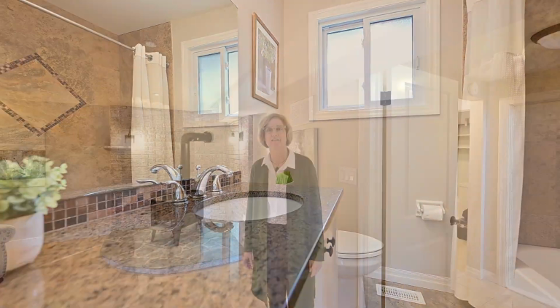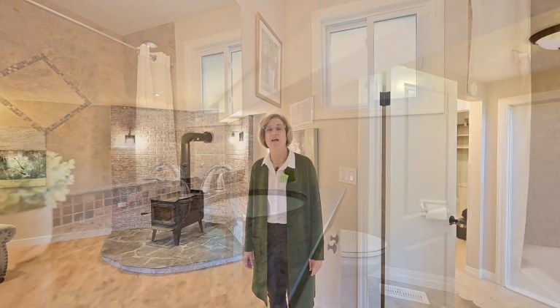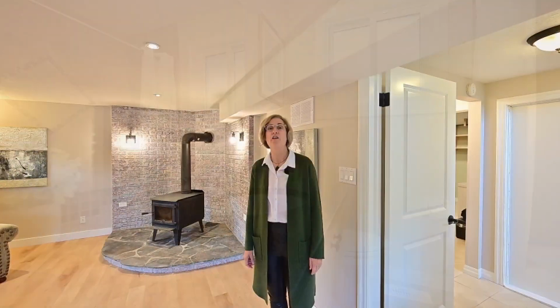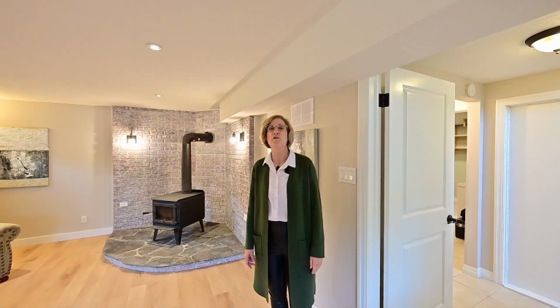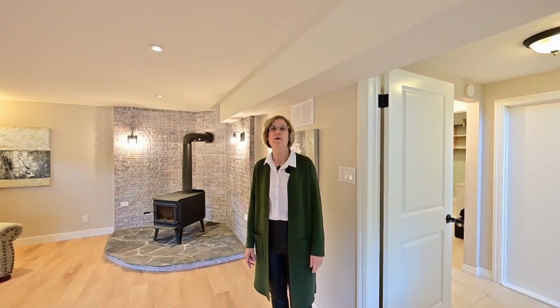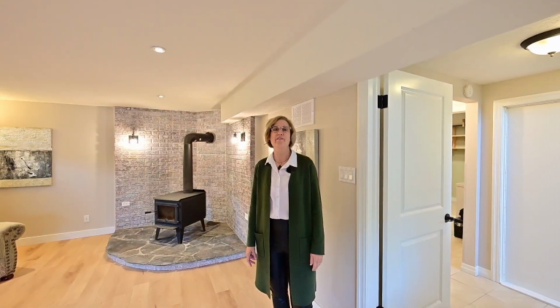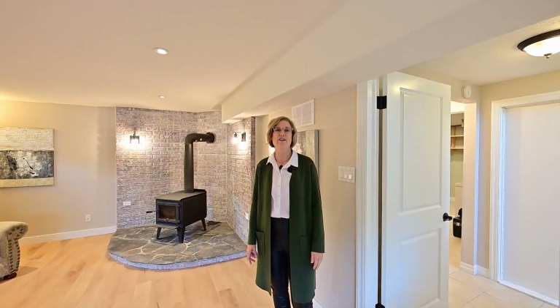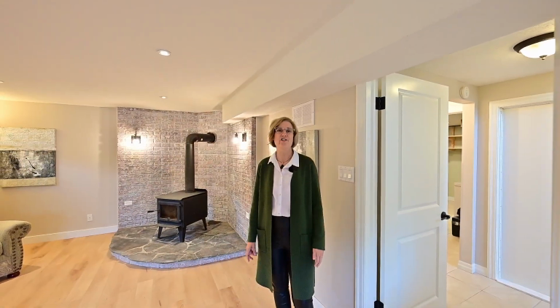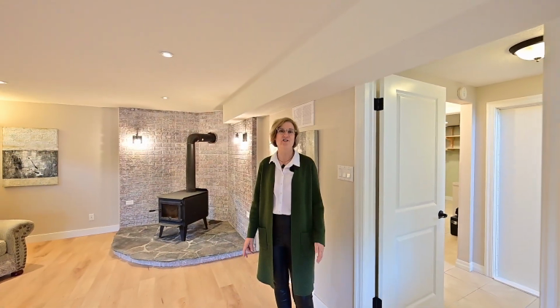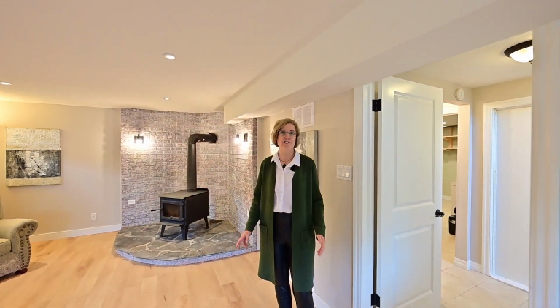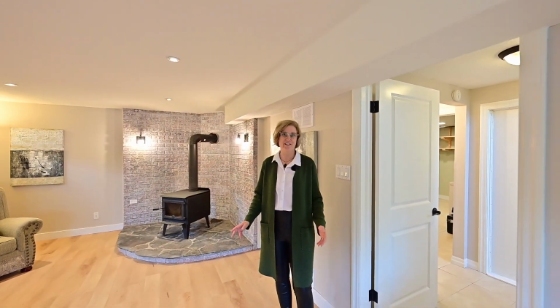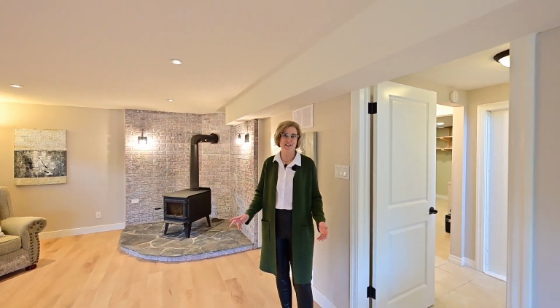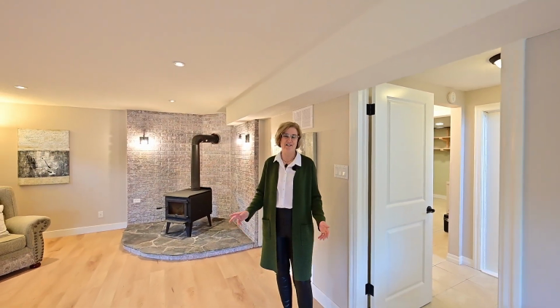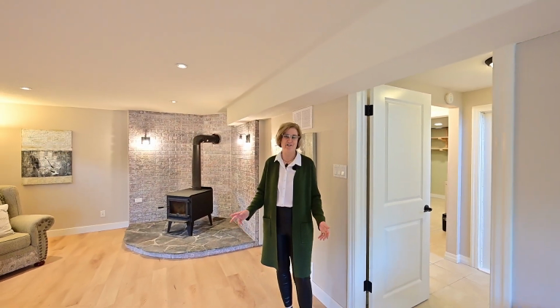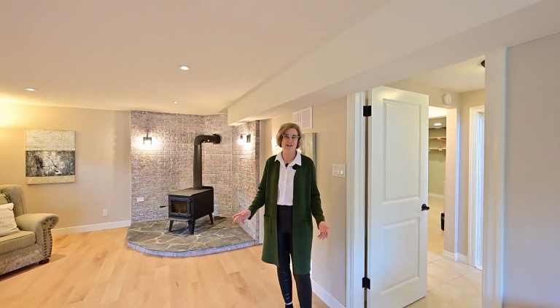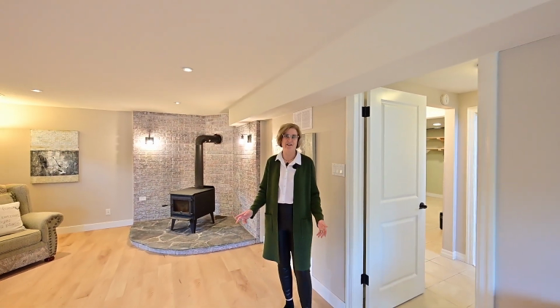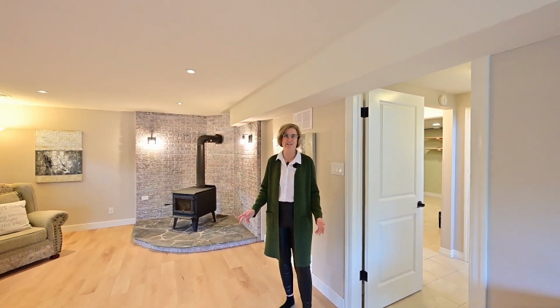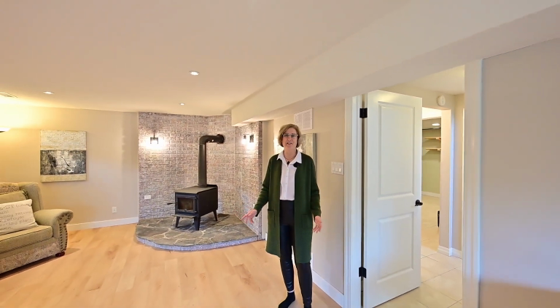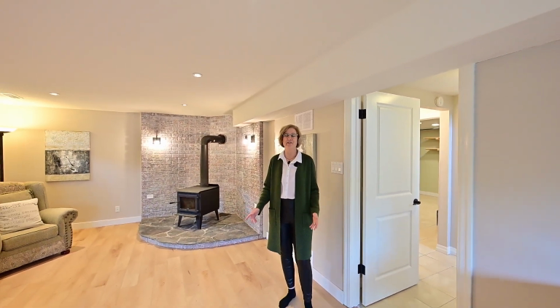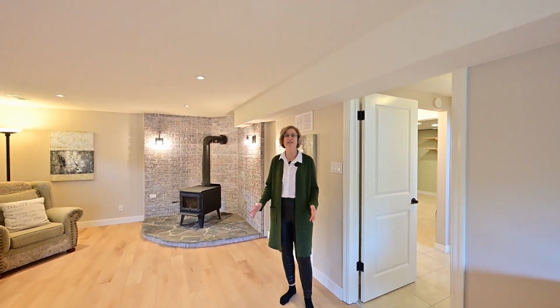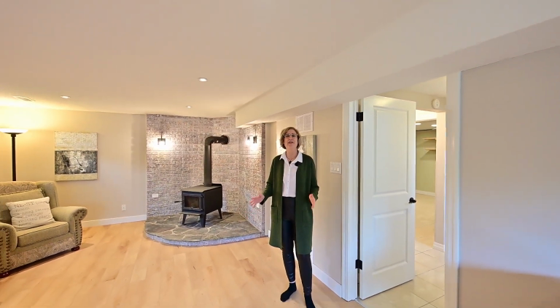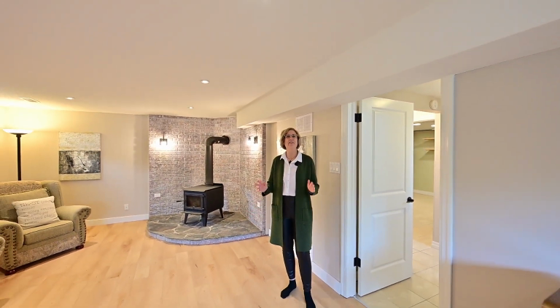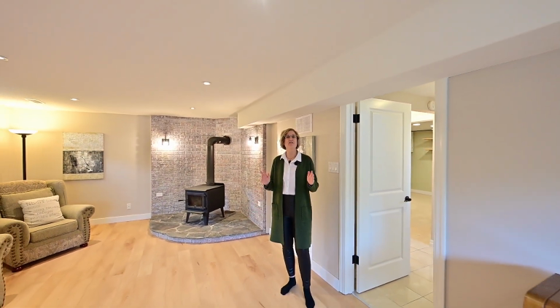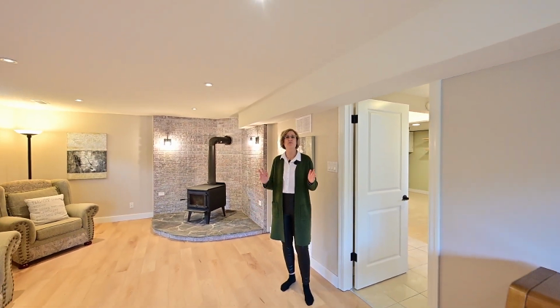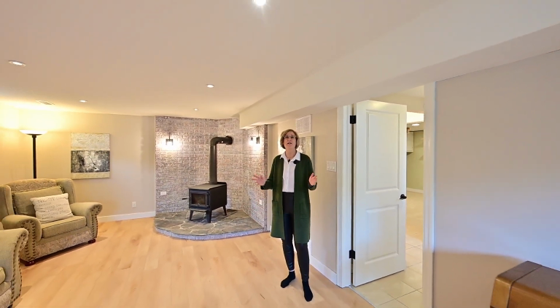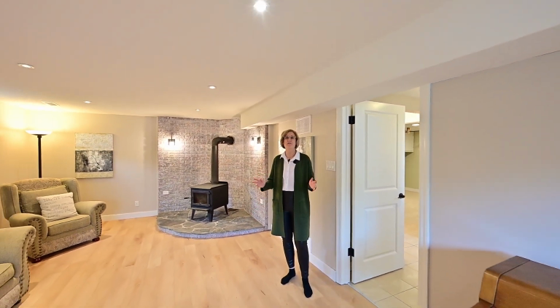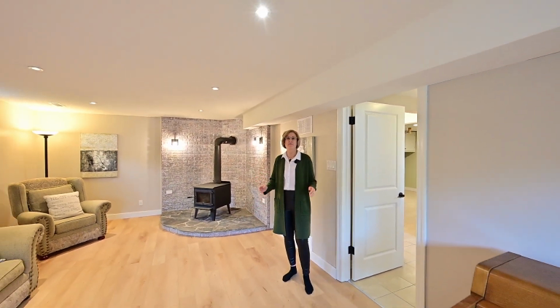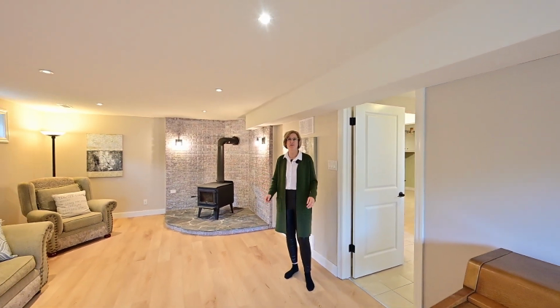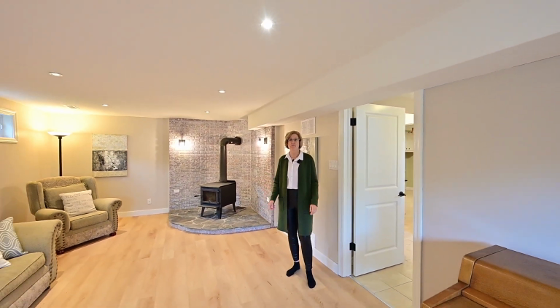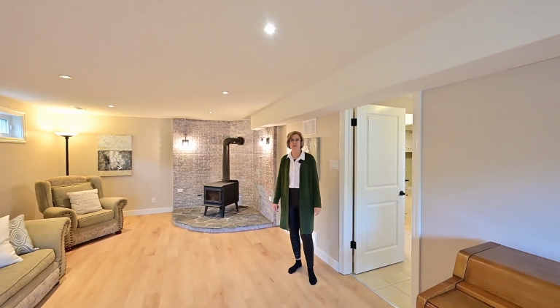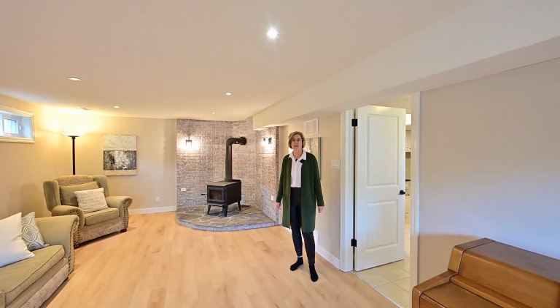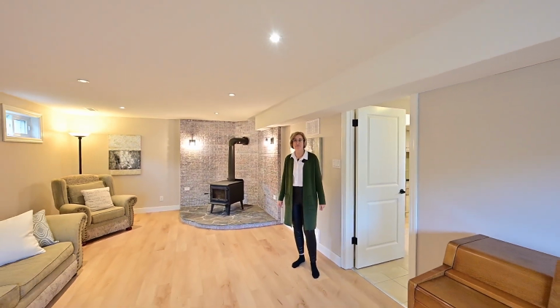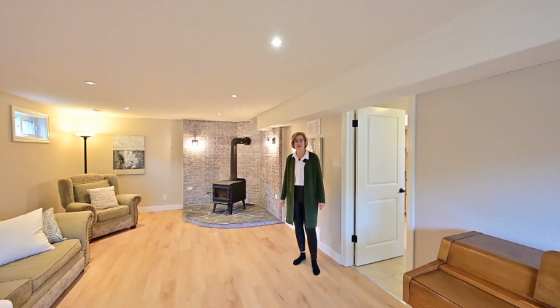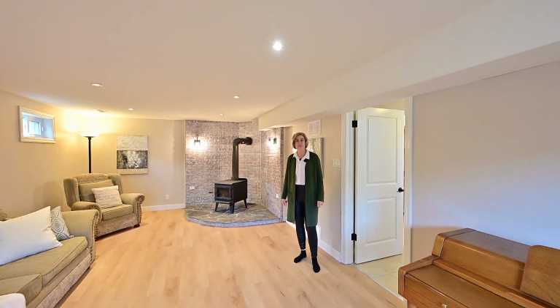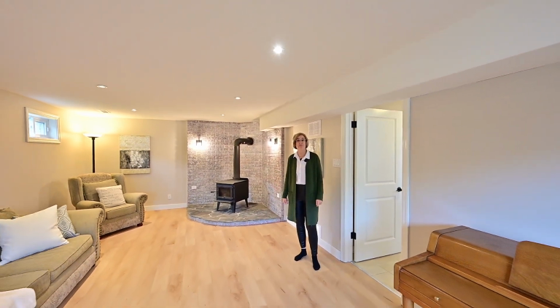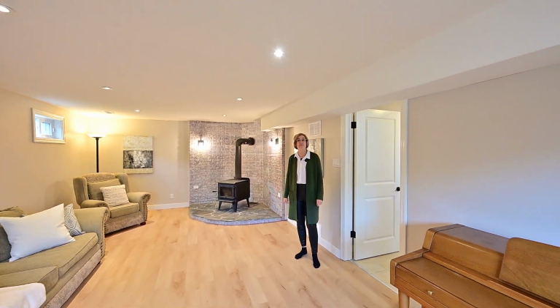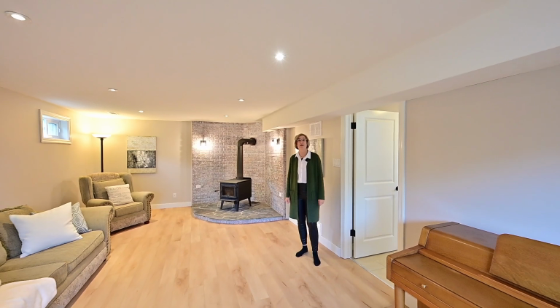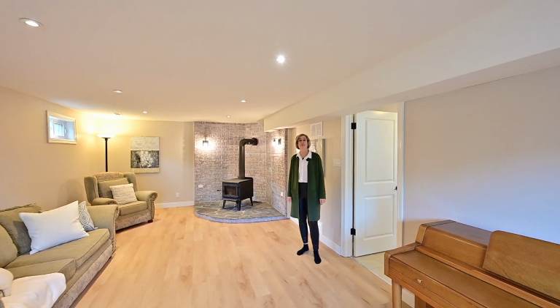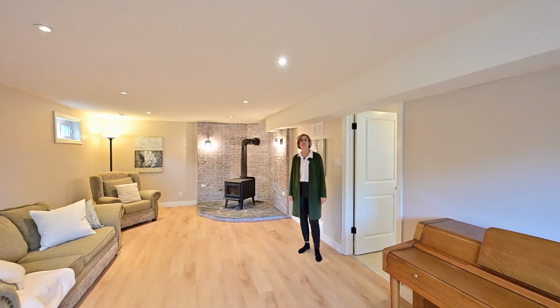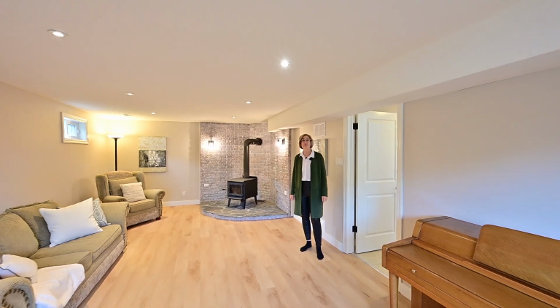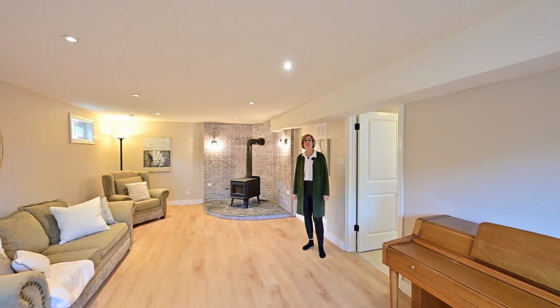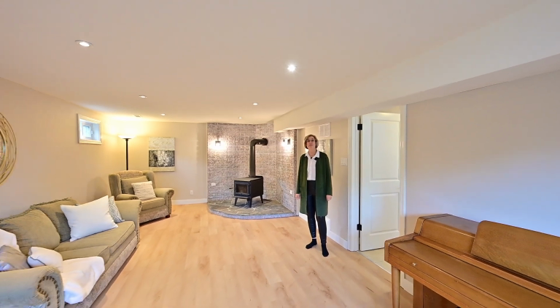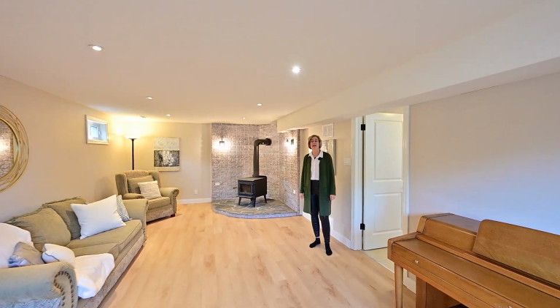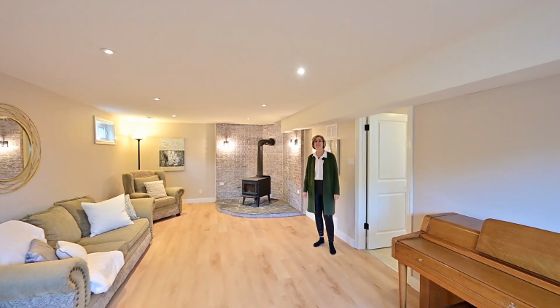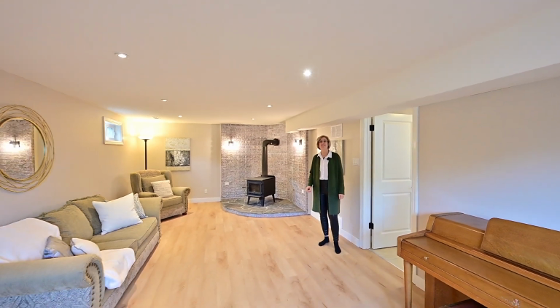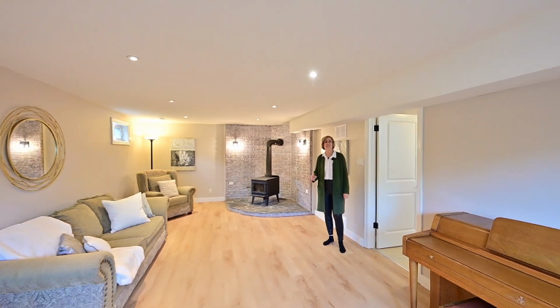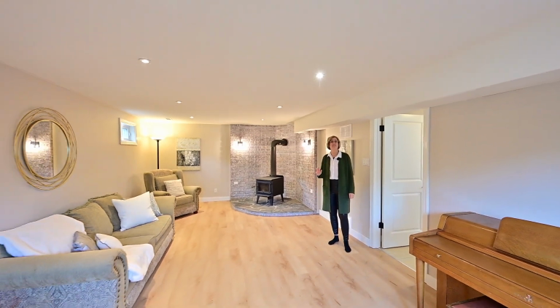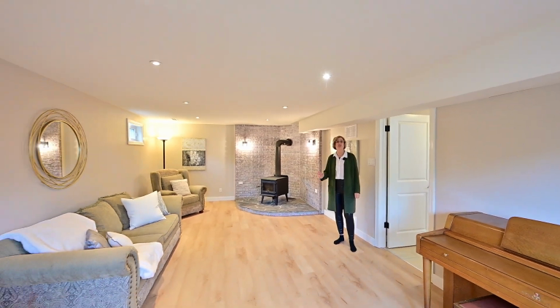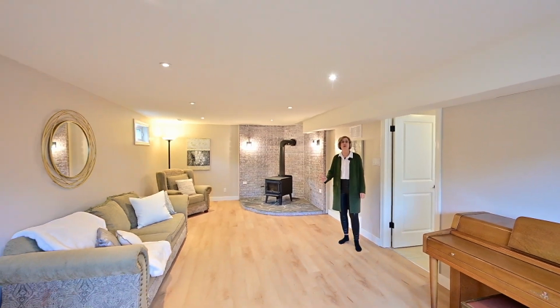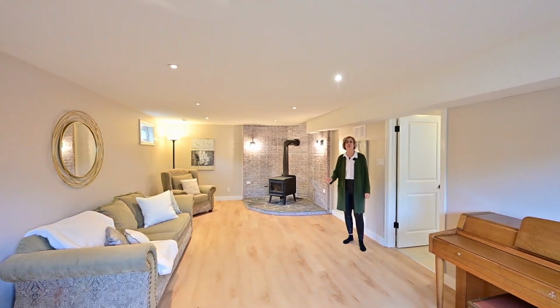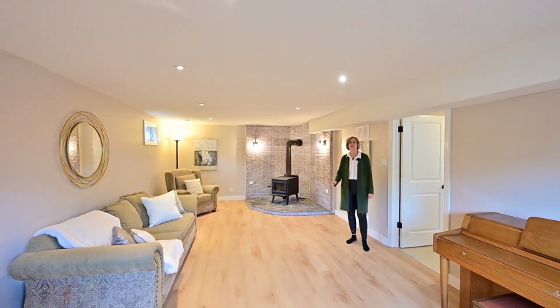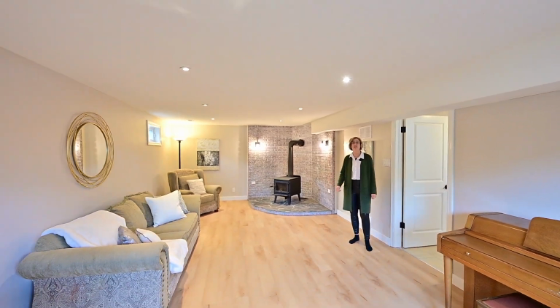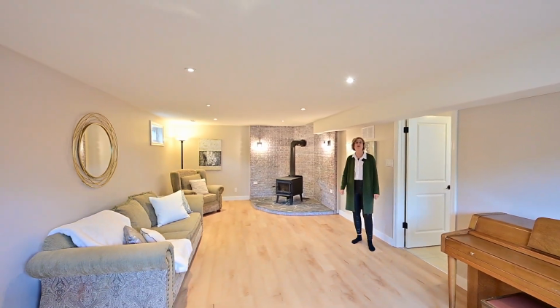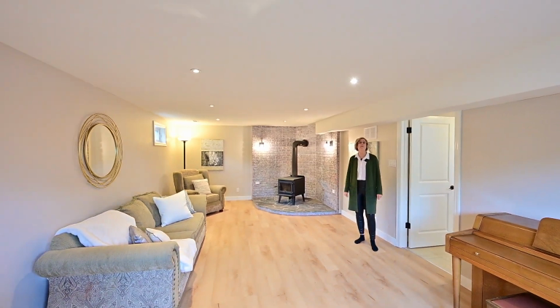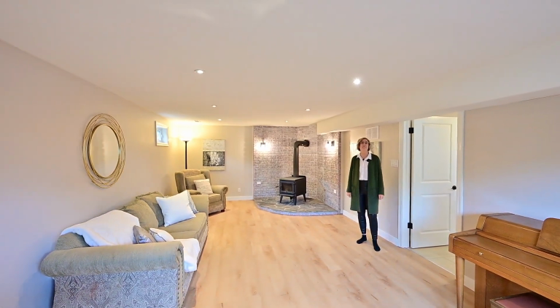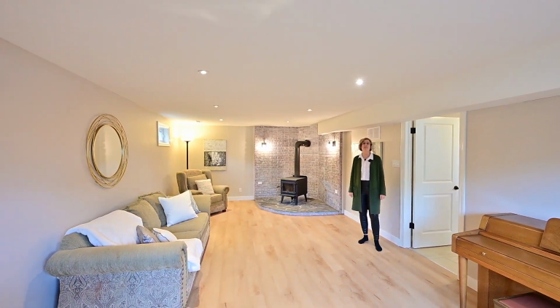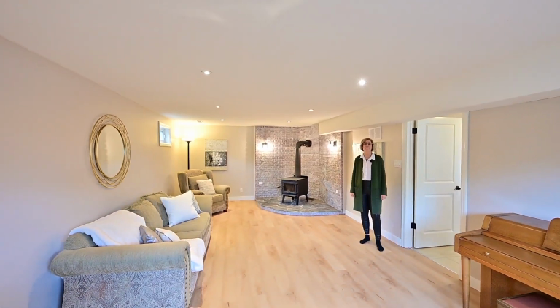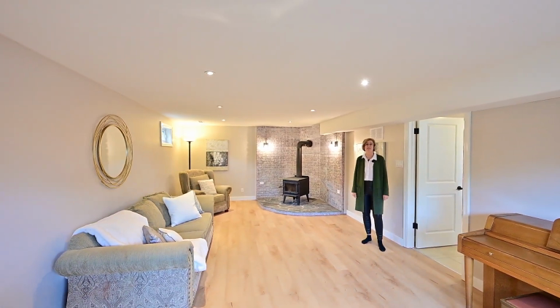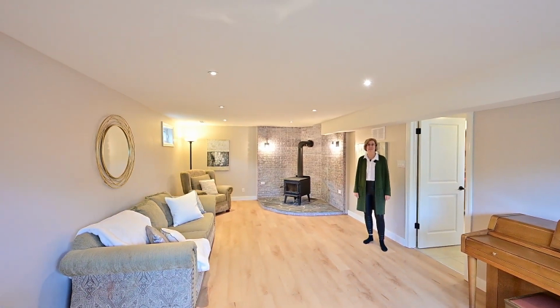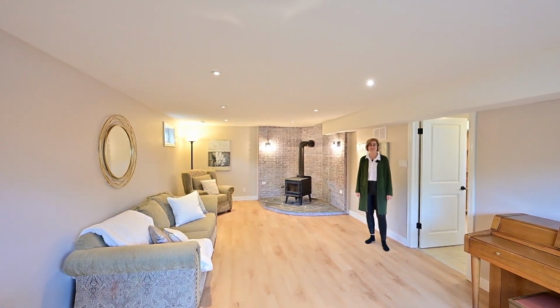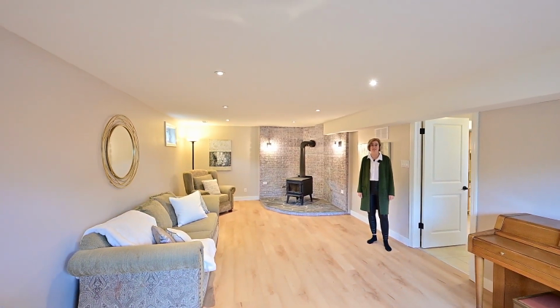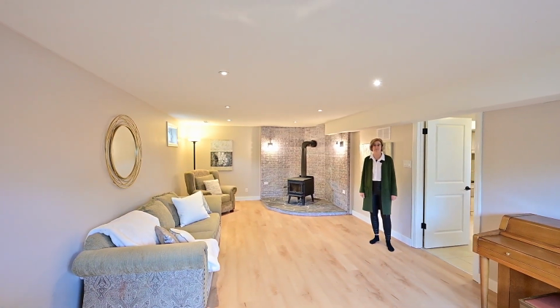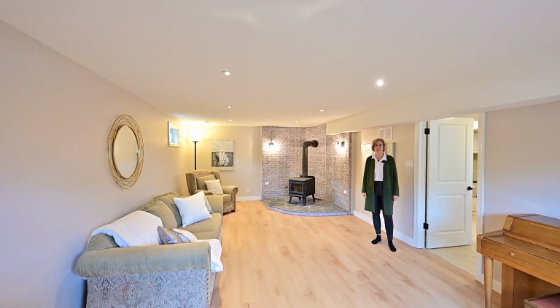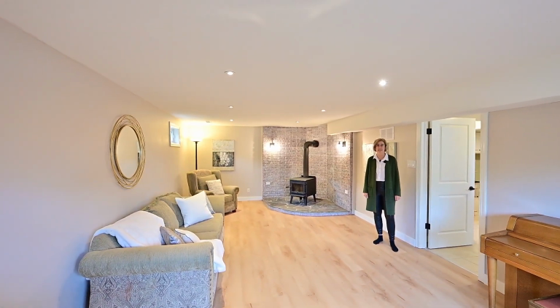The renovations continue down here. This rec room is perfect for family movie nights — it's cozy, and a great place for the kids to play.